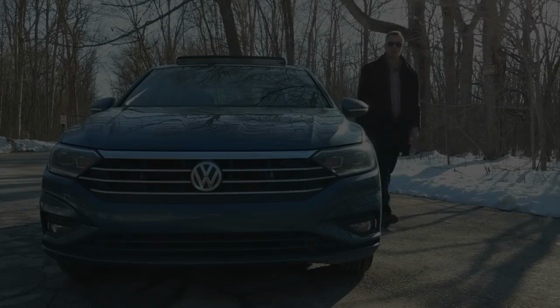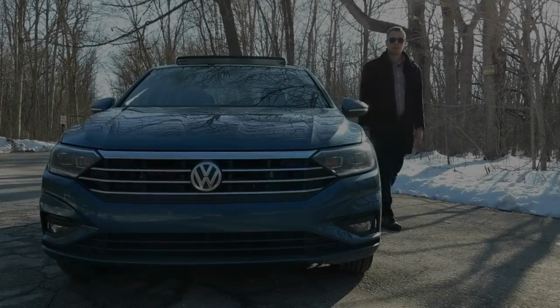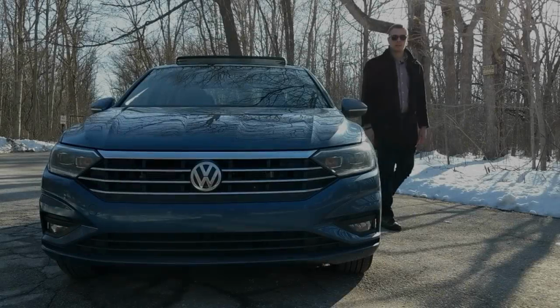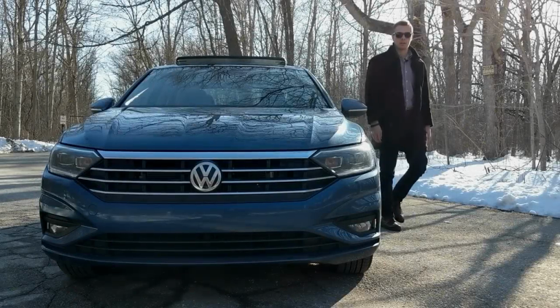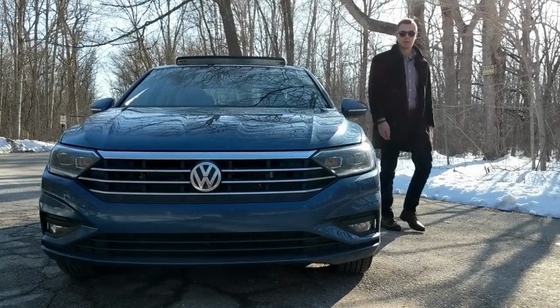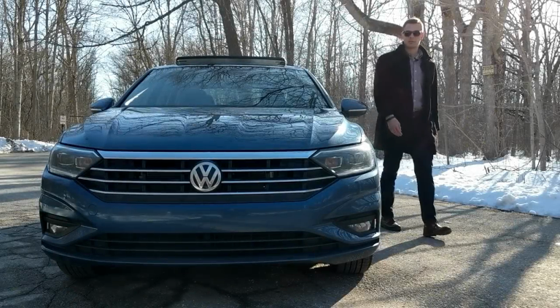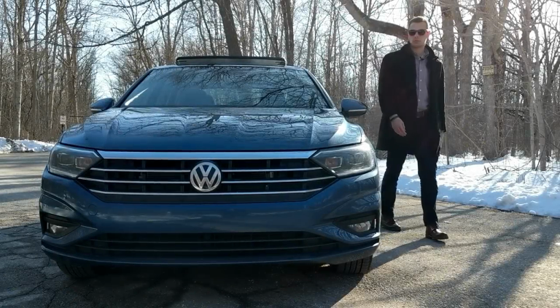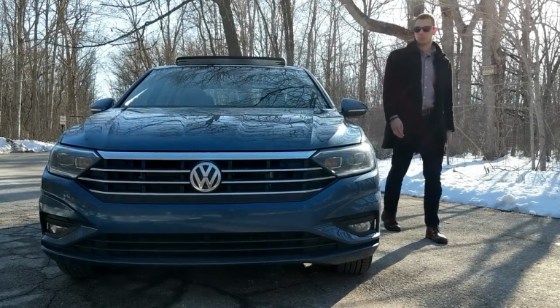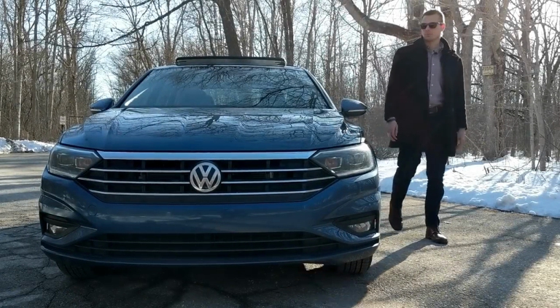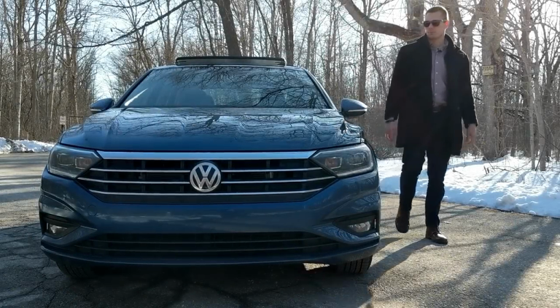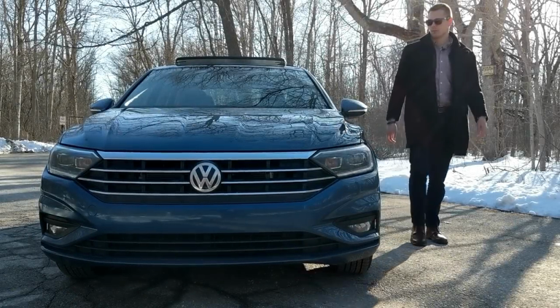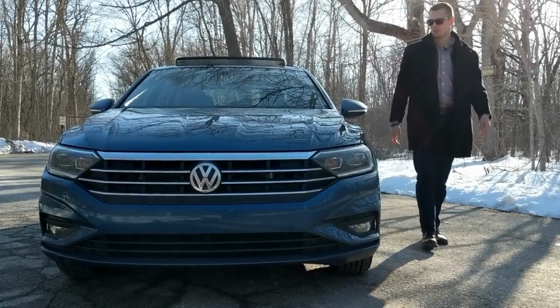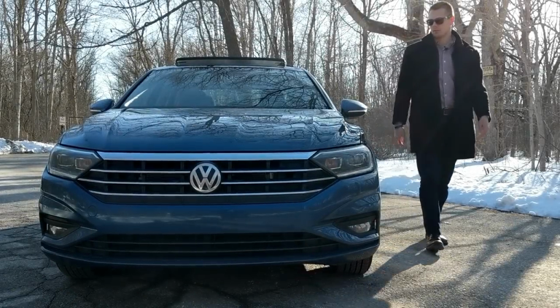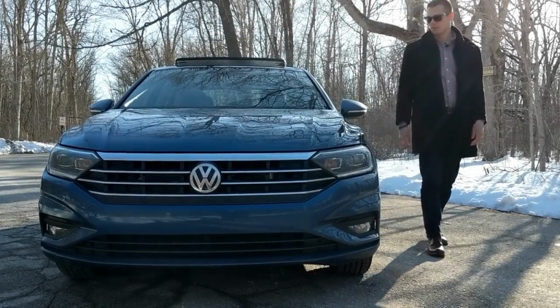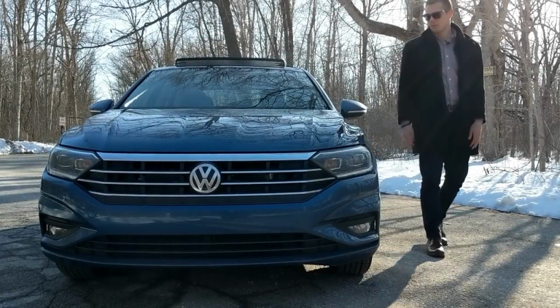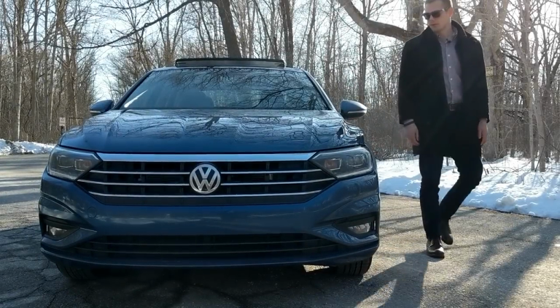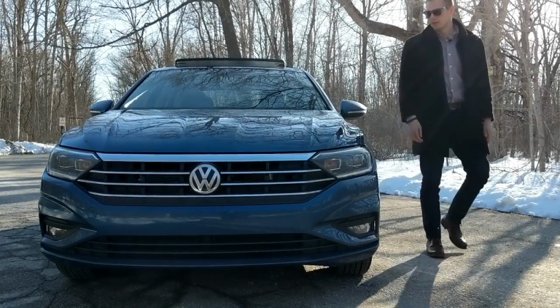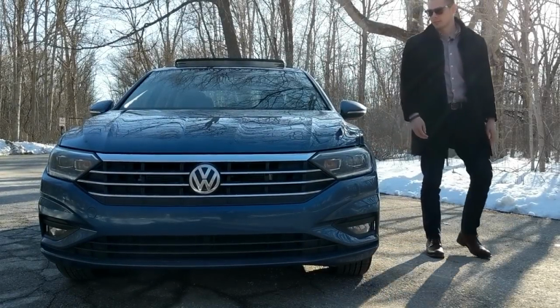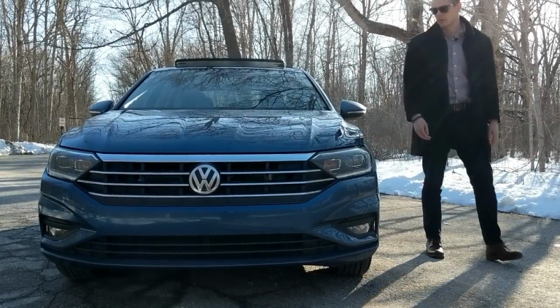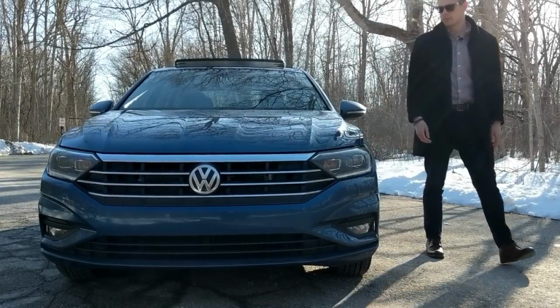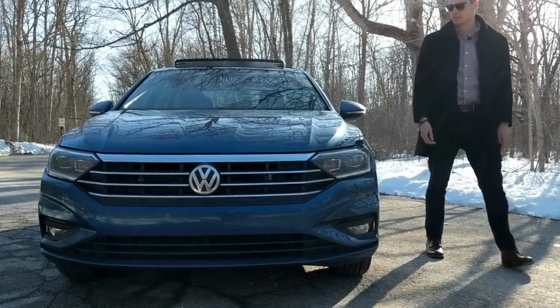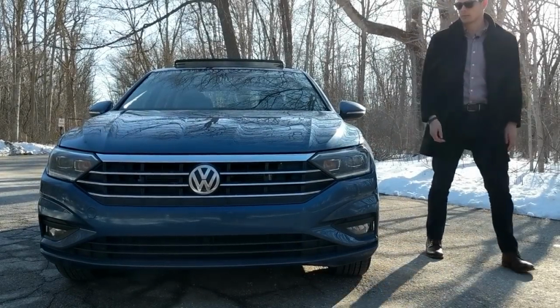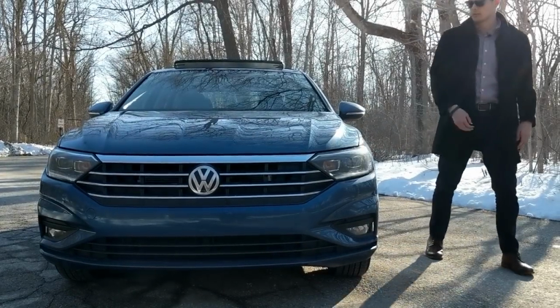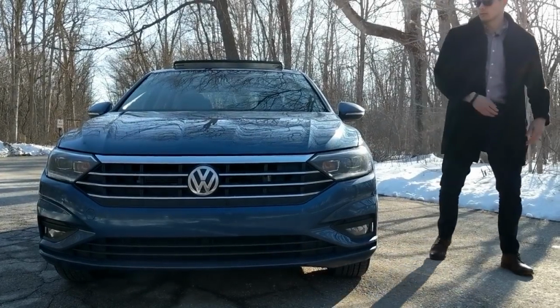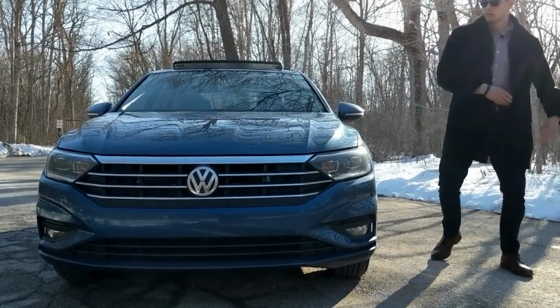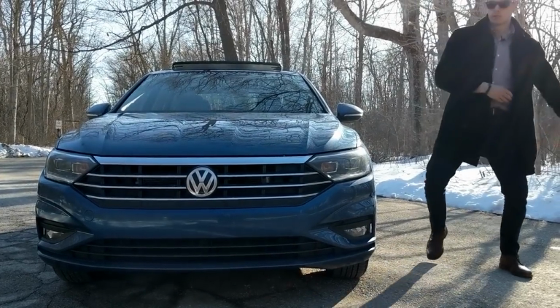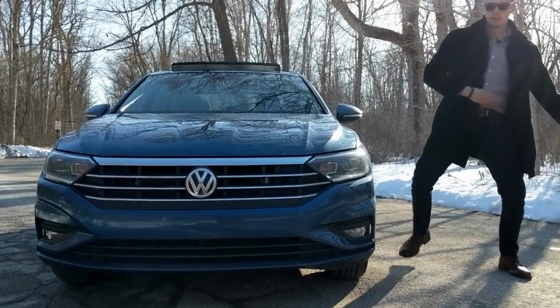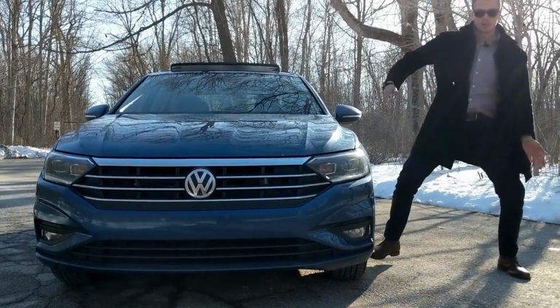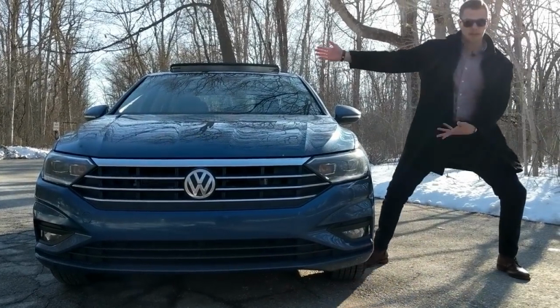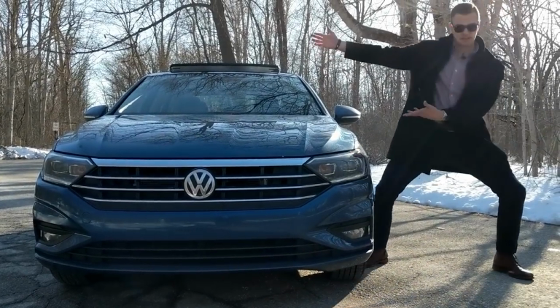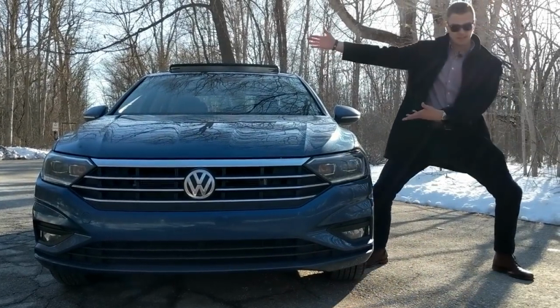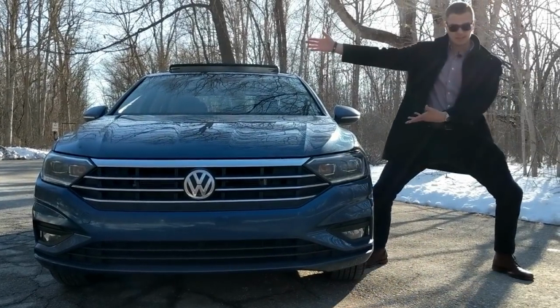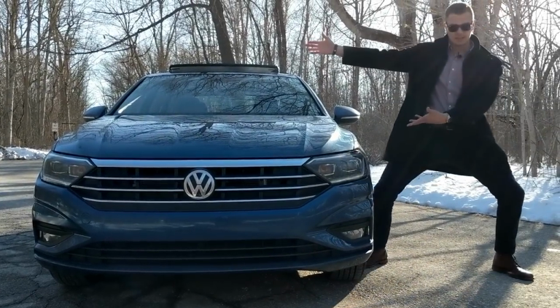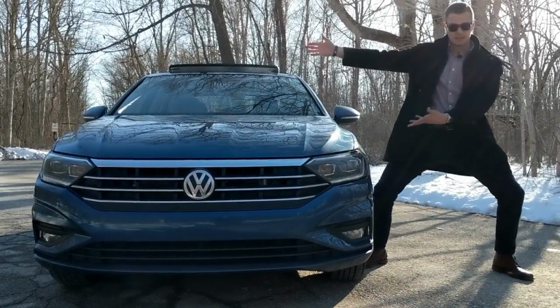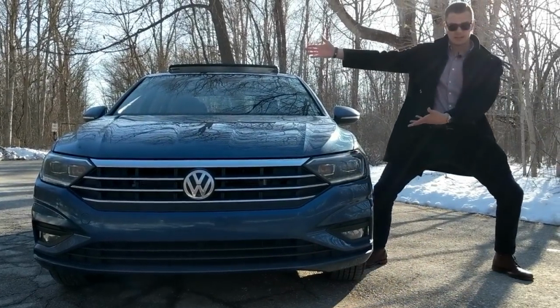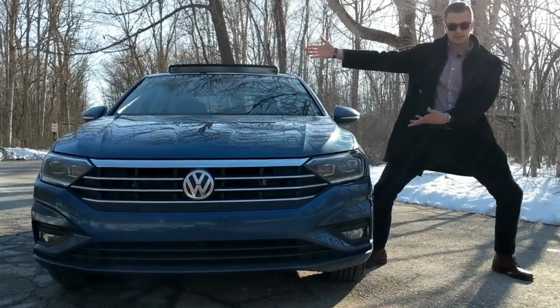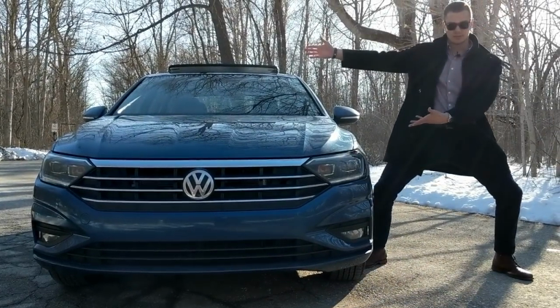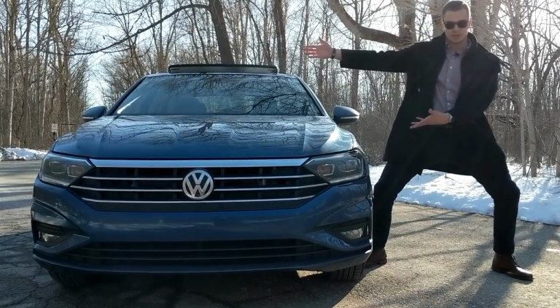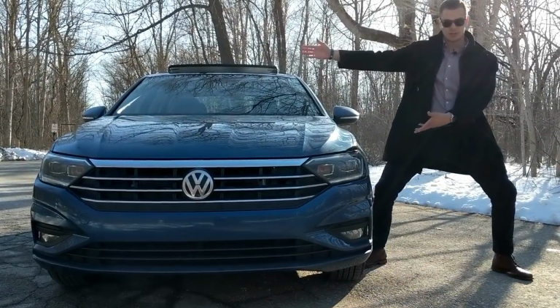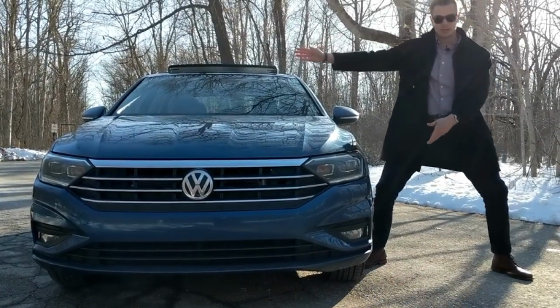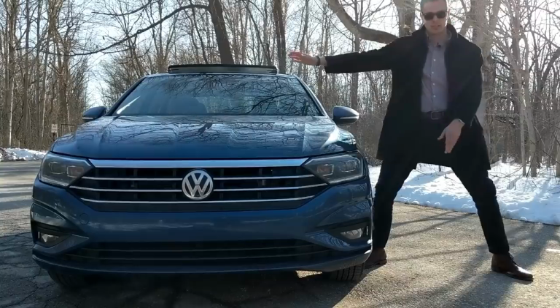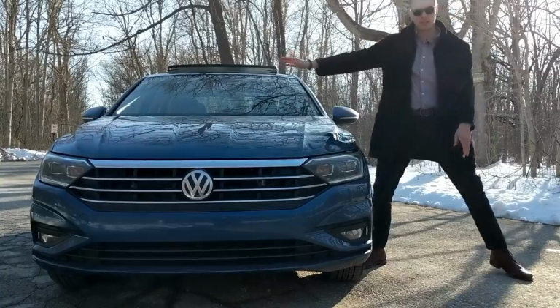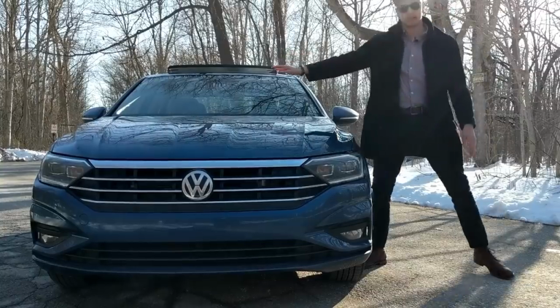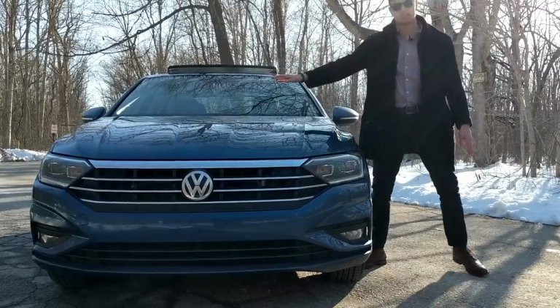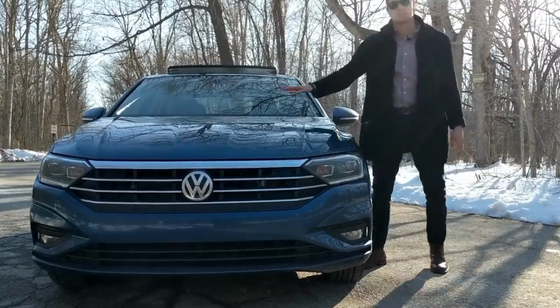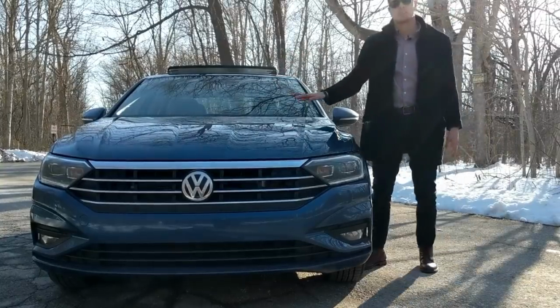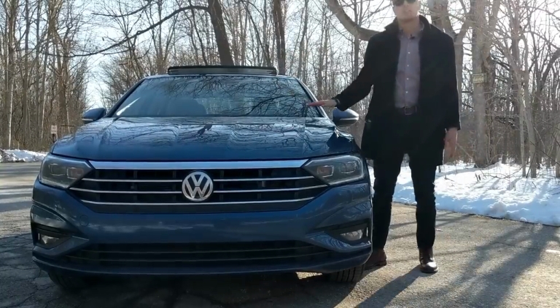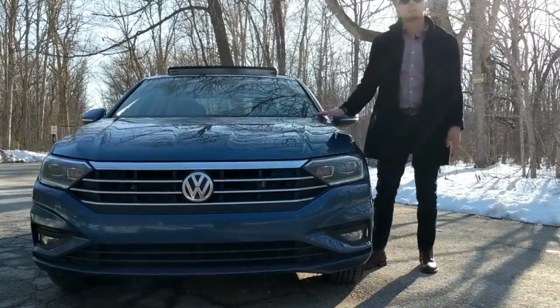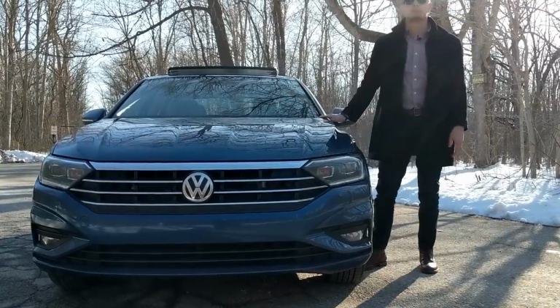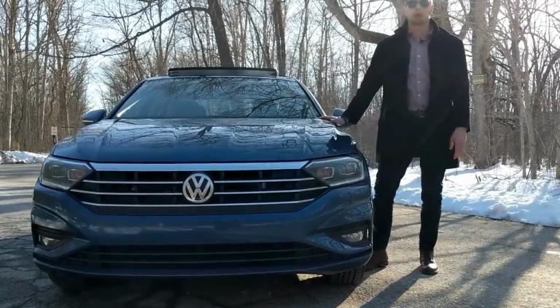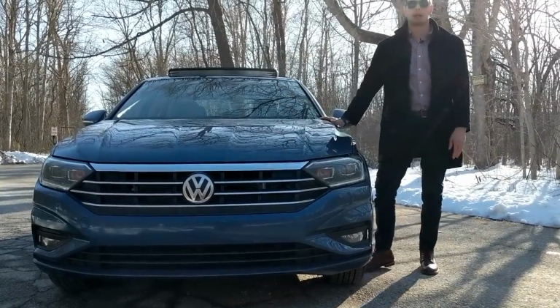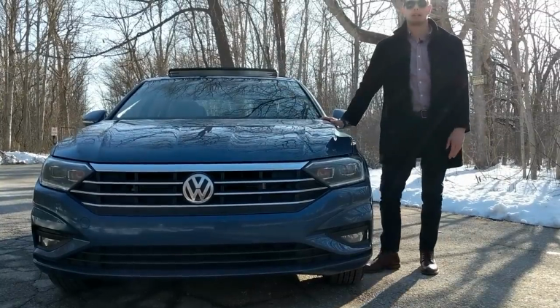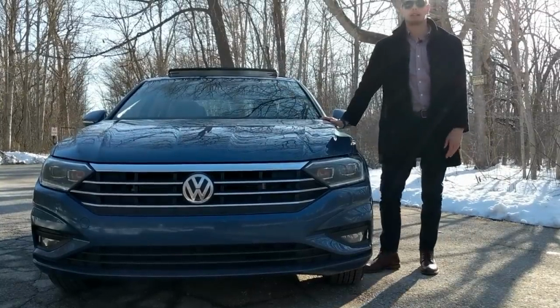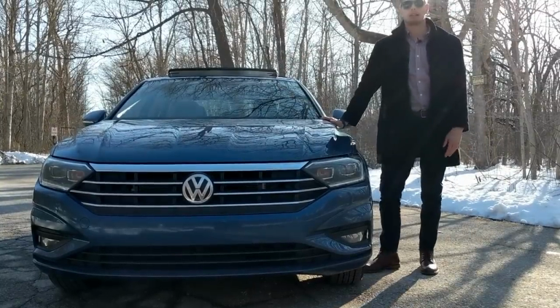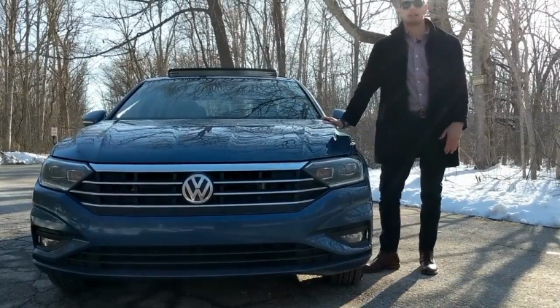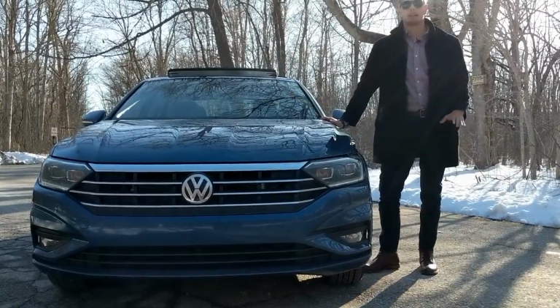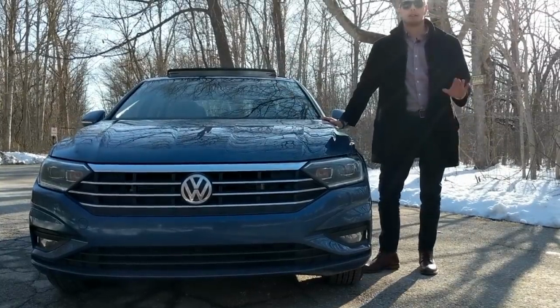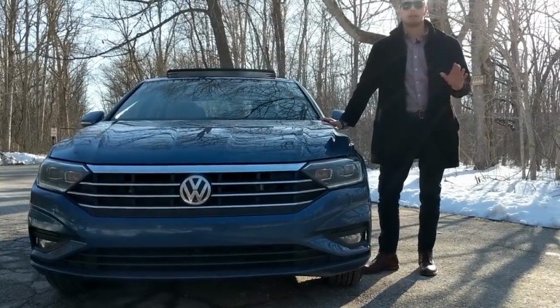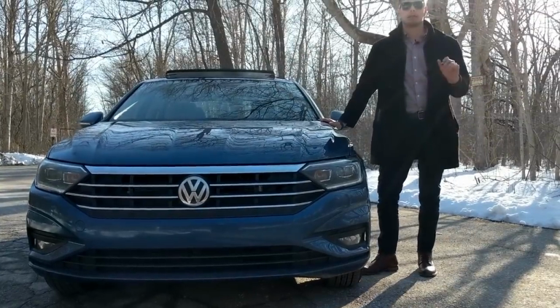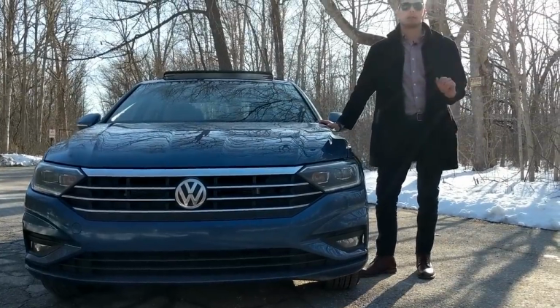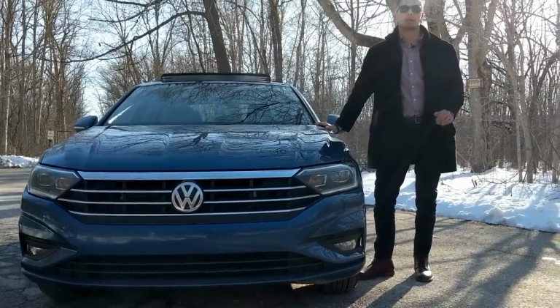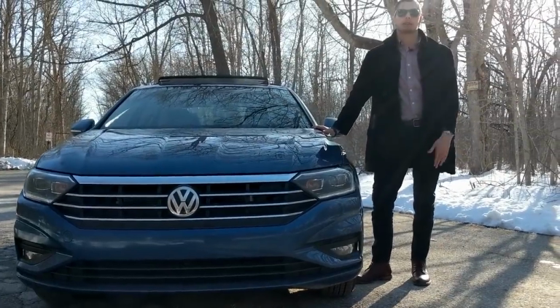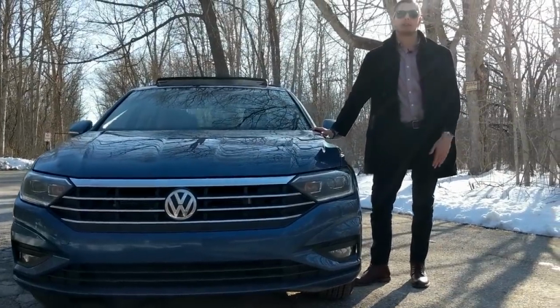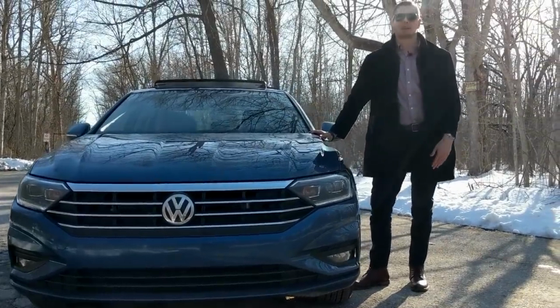All right, I'm gonna do the Will Smith red carpet moment. This, ladies and gentlemen, is the 2019 Volkswagen Jetta.